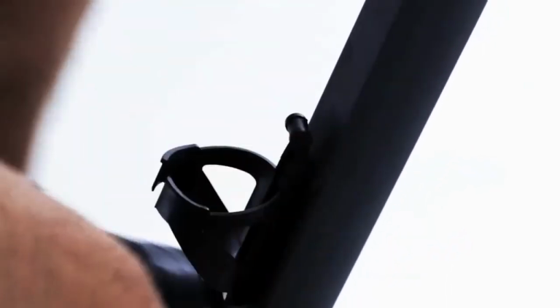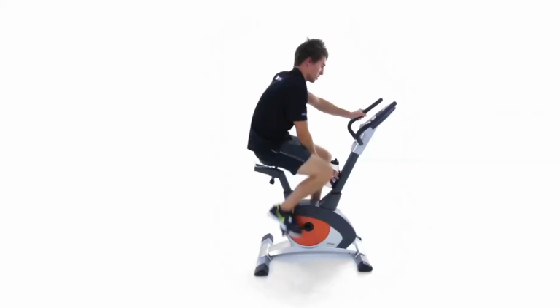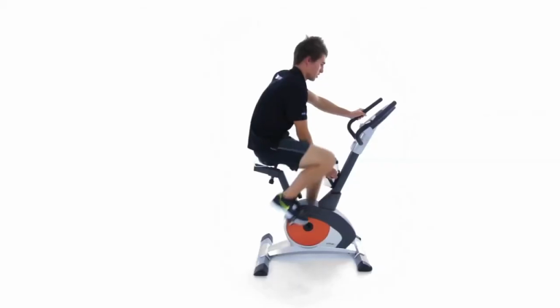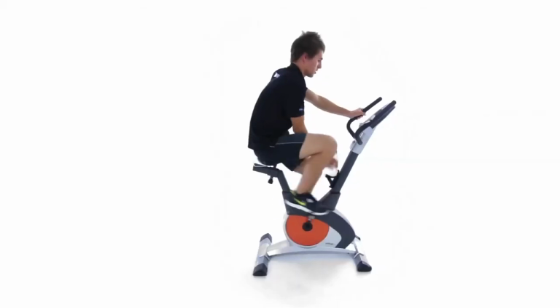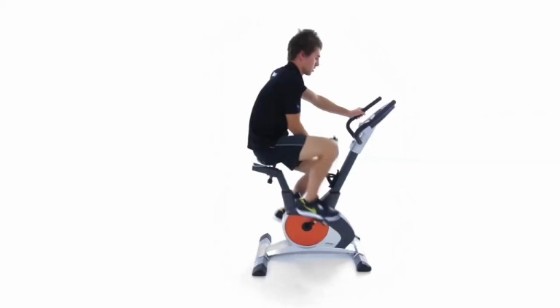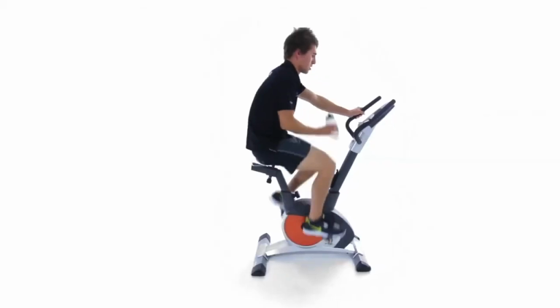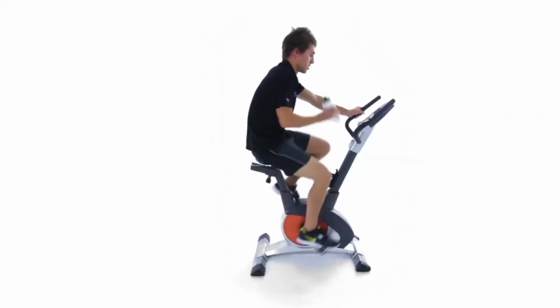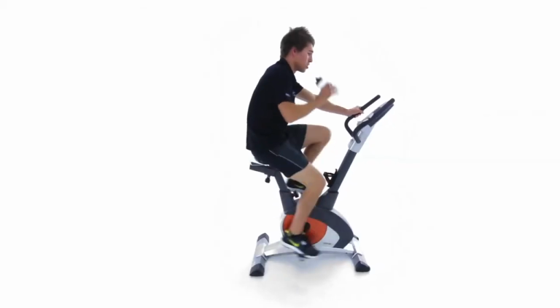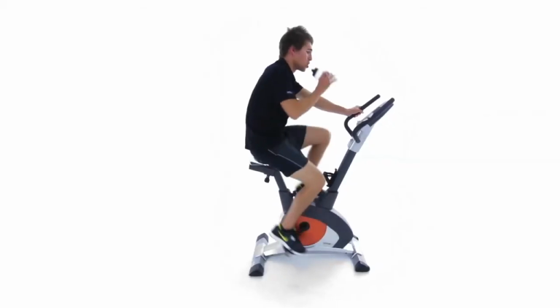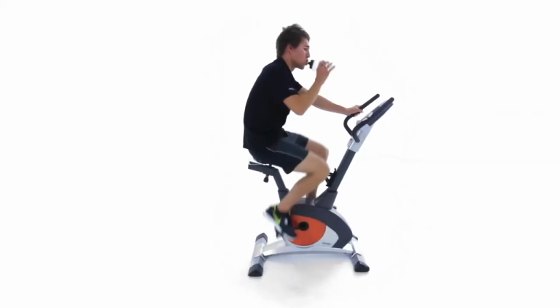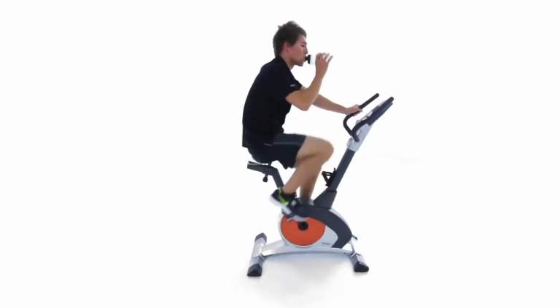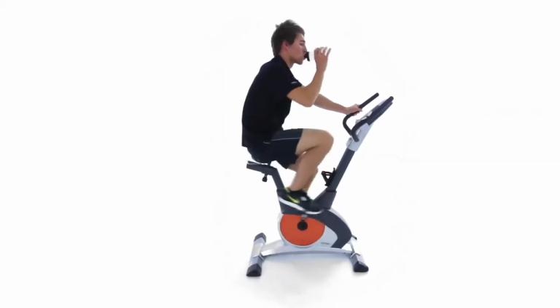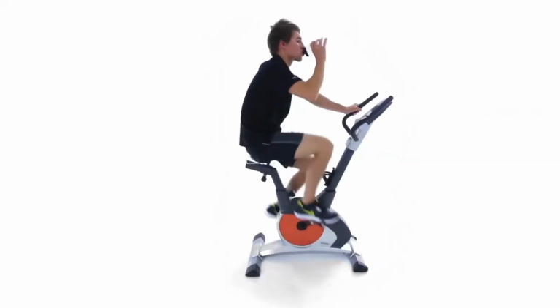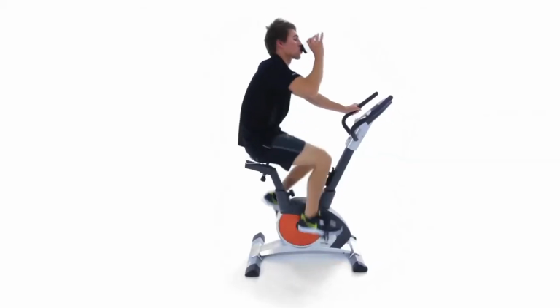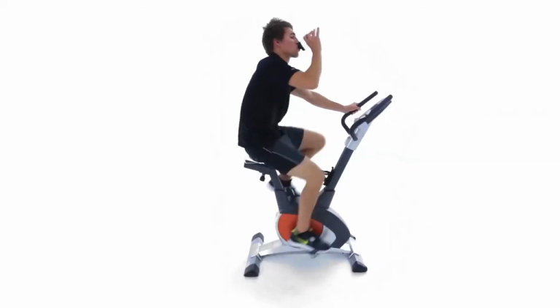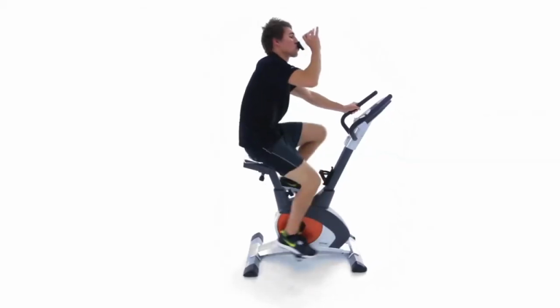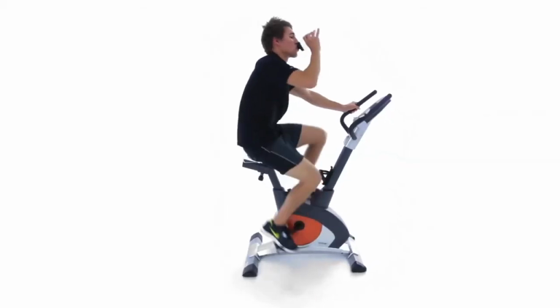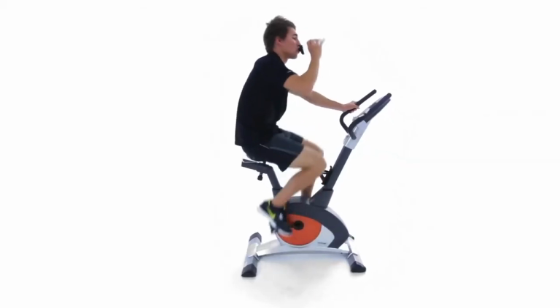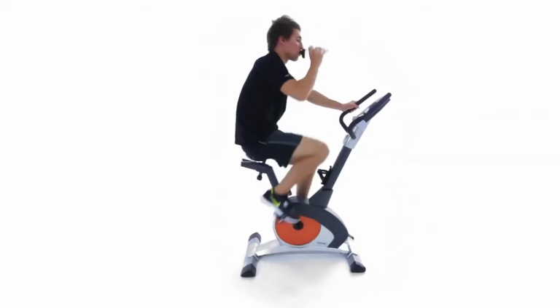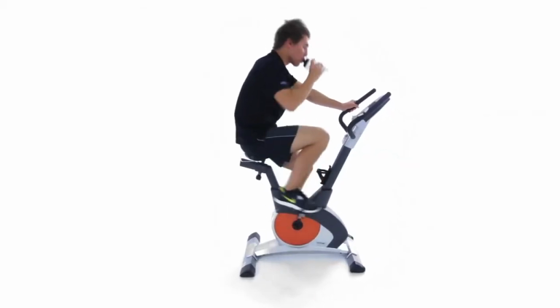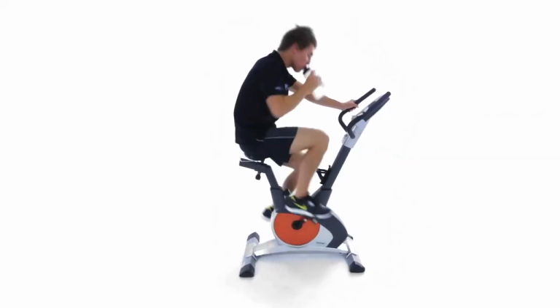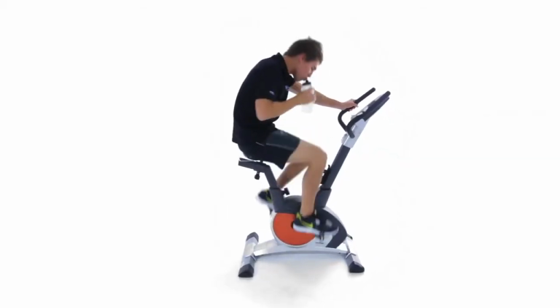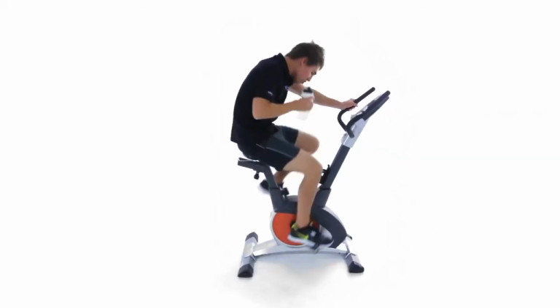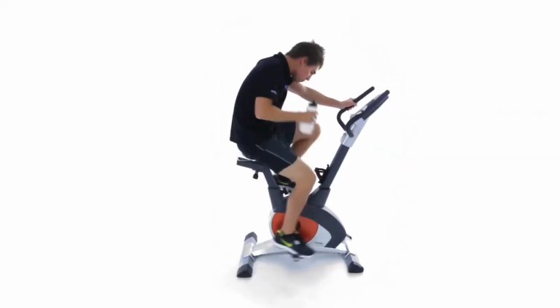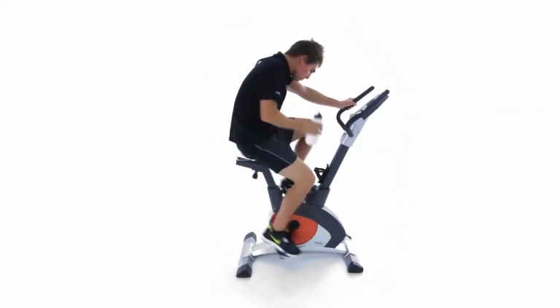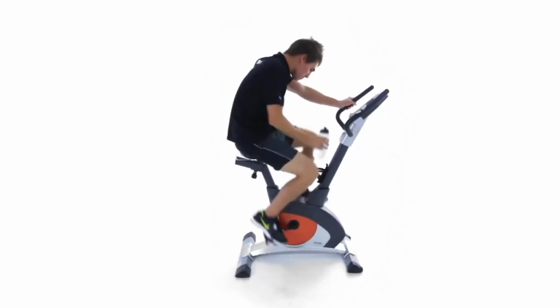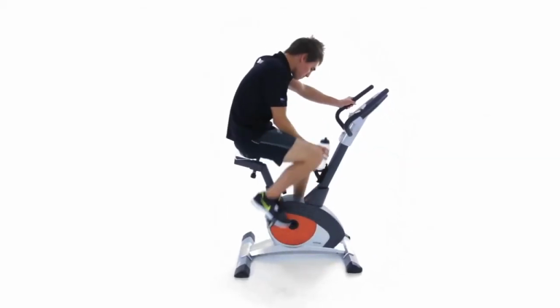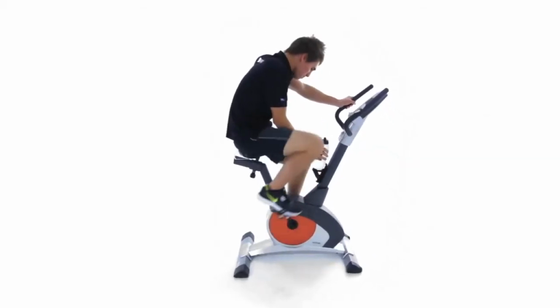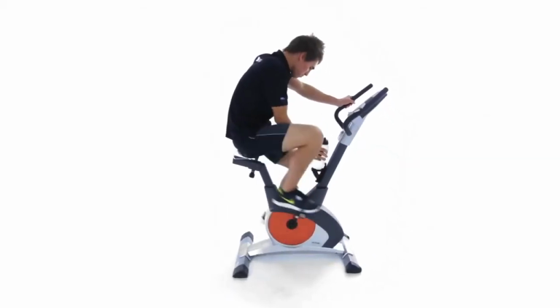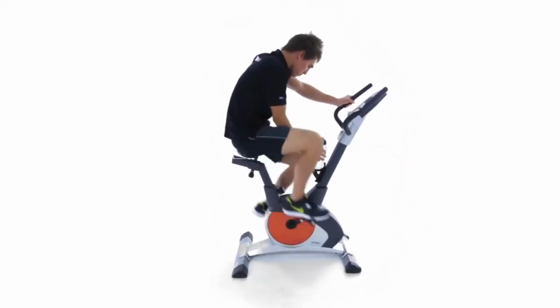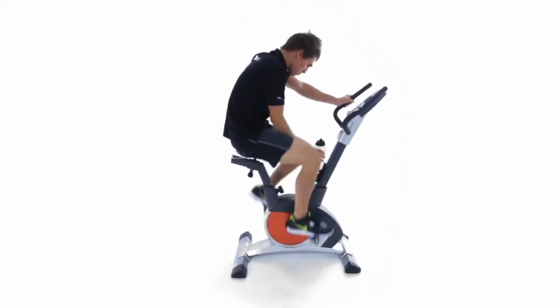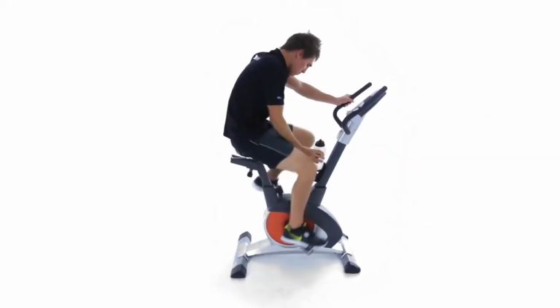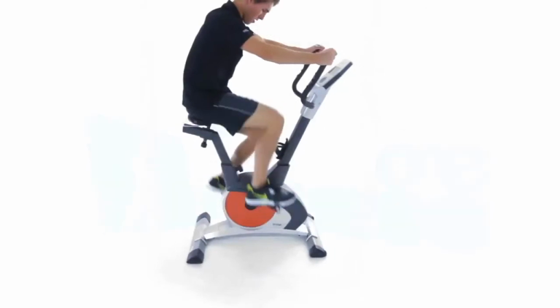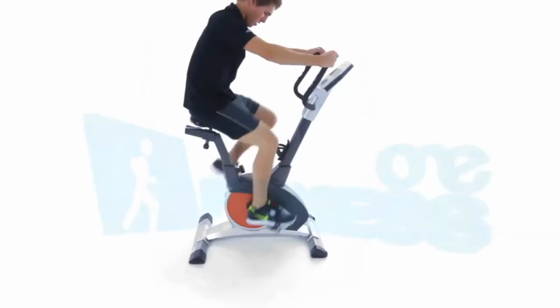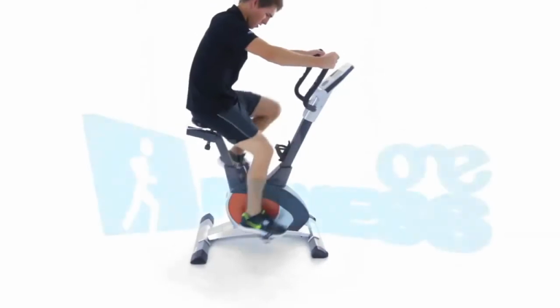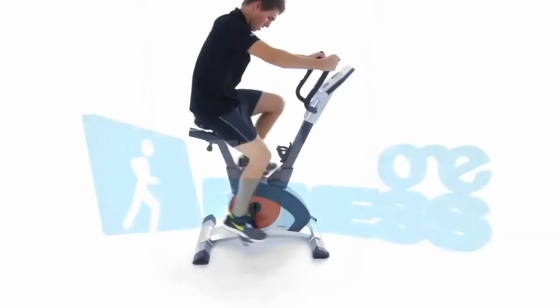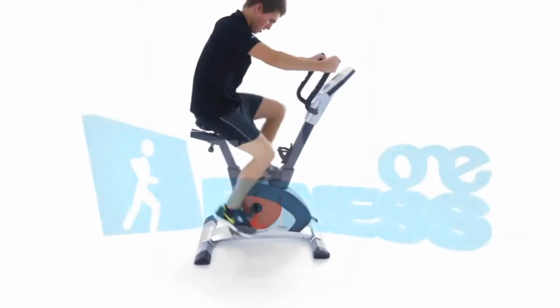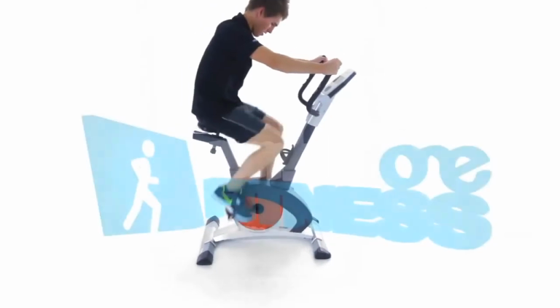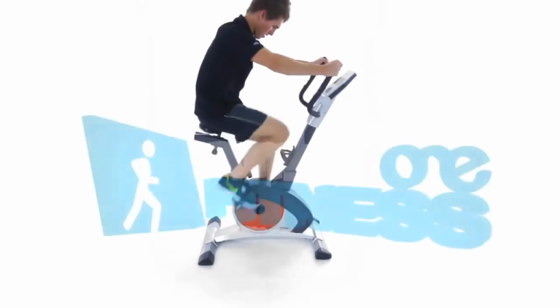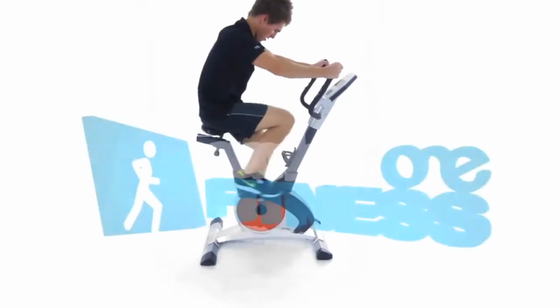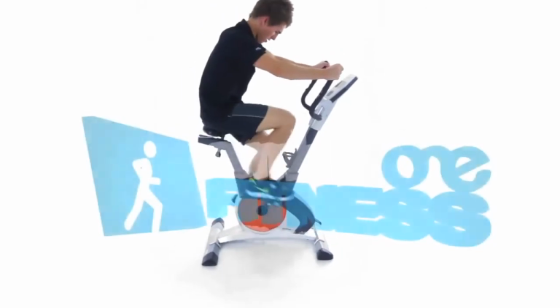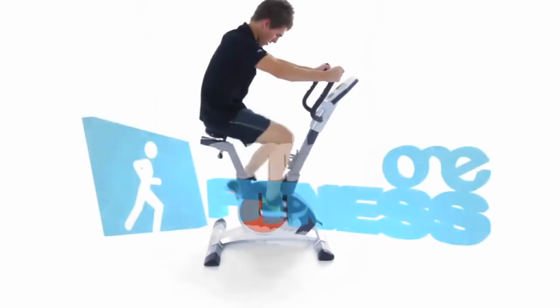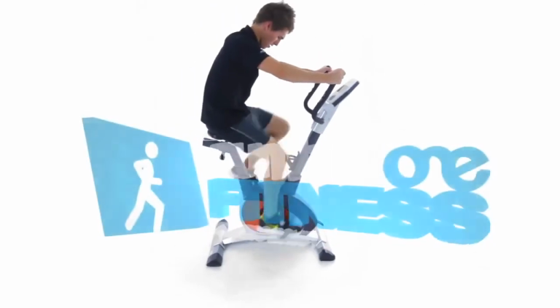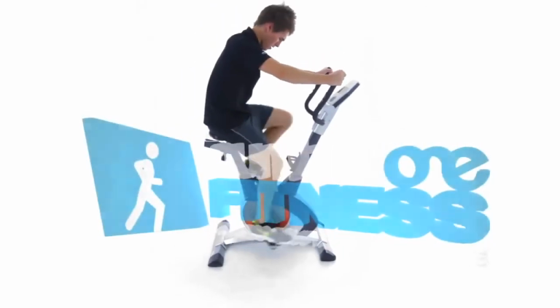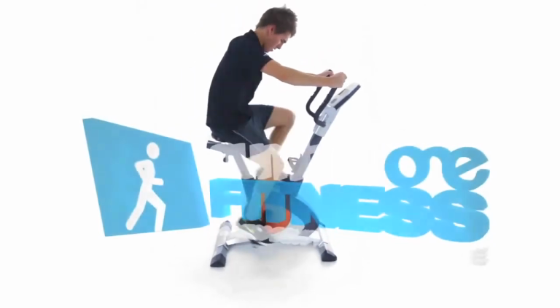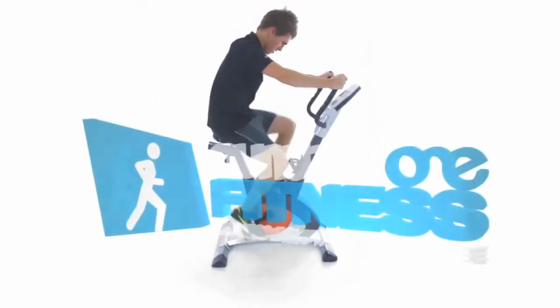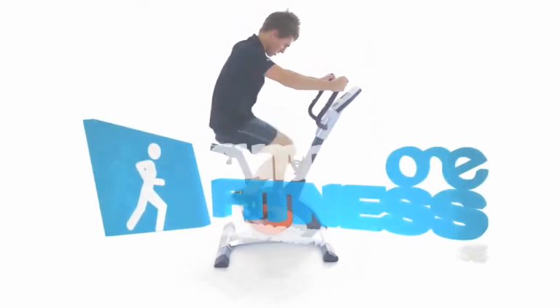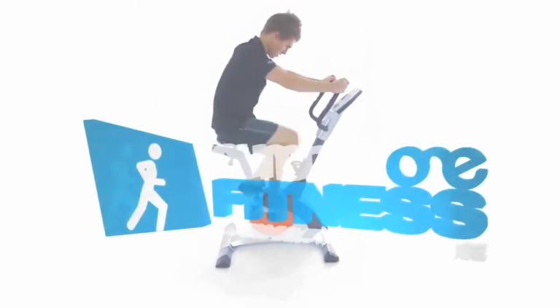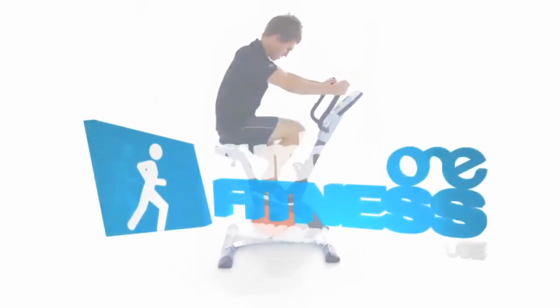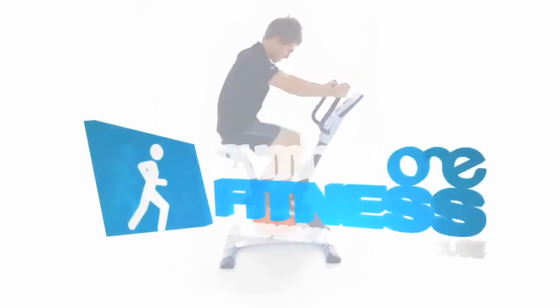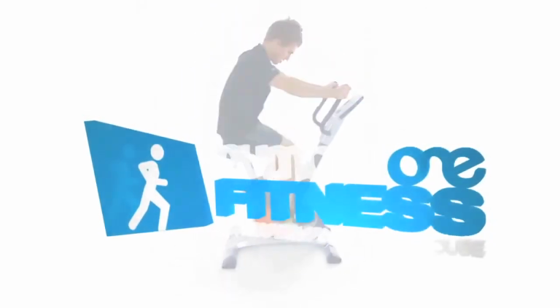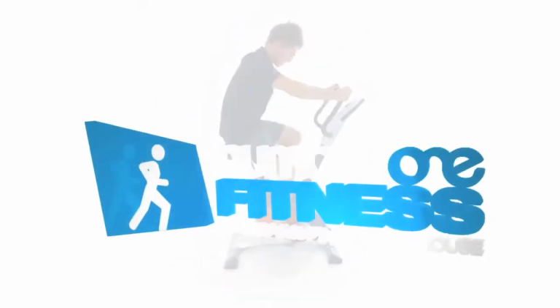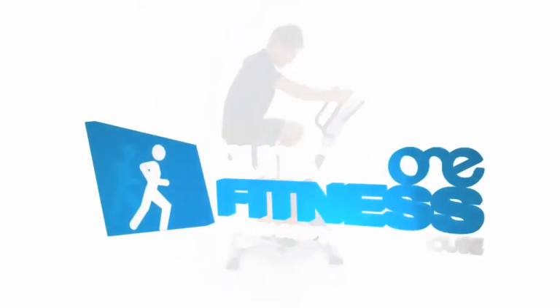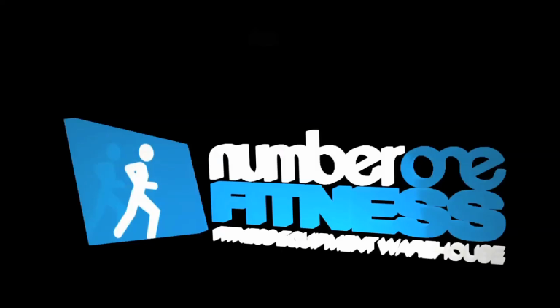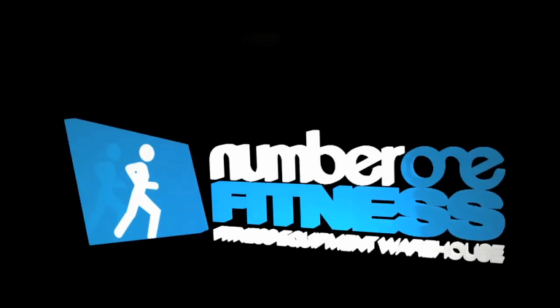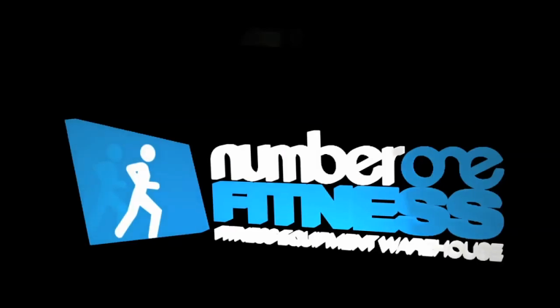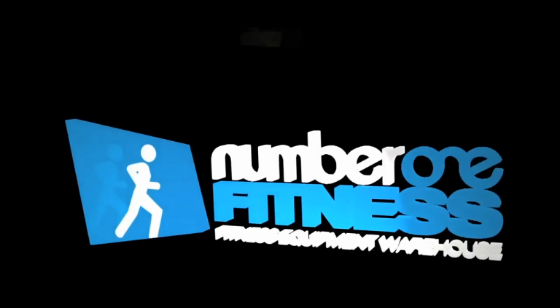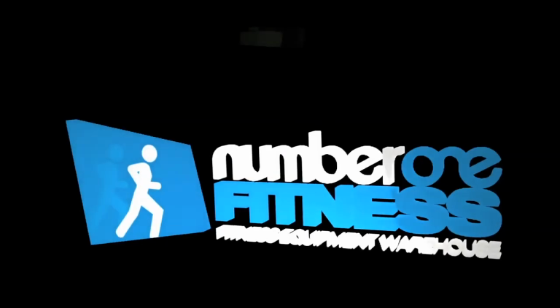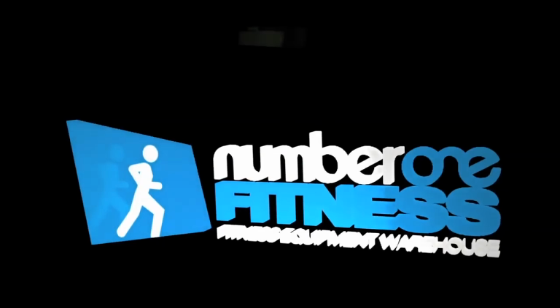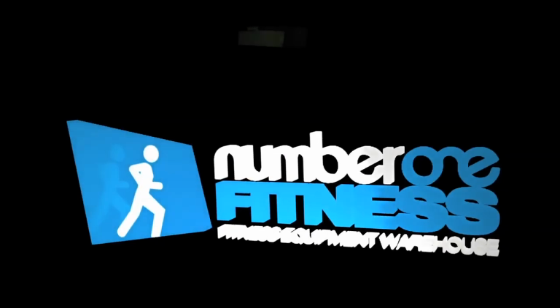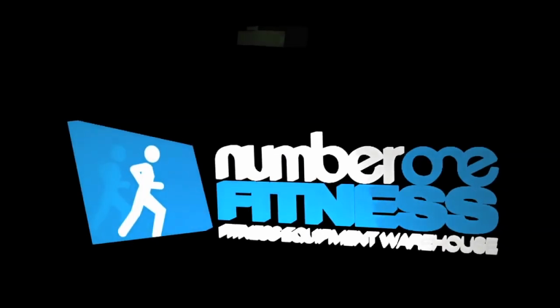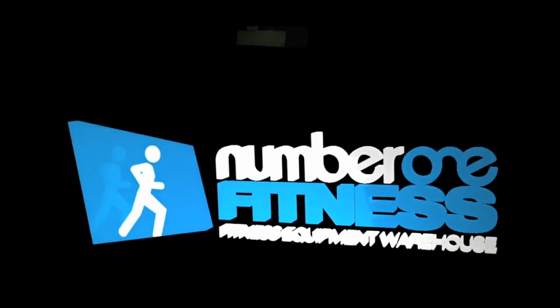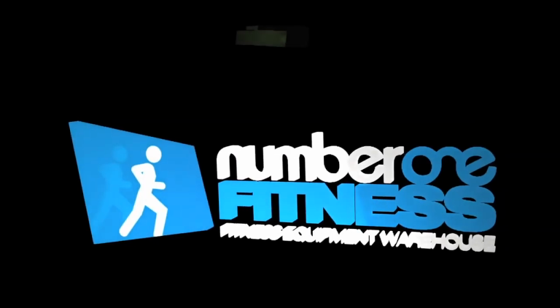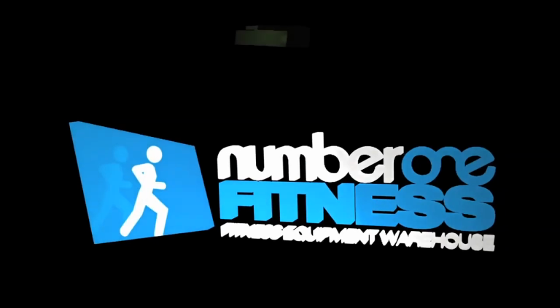The Pro 6000 Nitrax 7 delivers the ultimate workout every time. Get yours today from Number One Fitness.